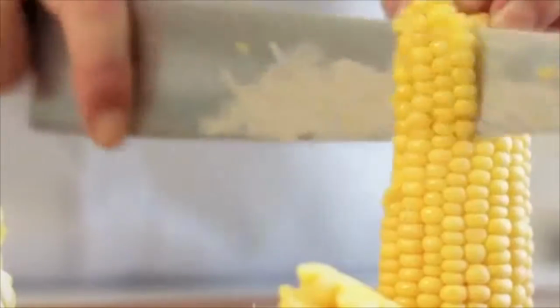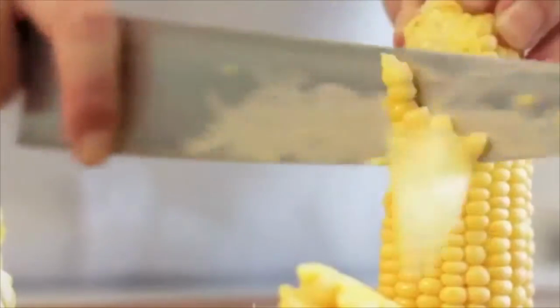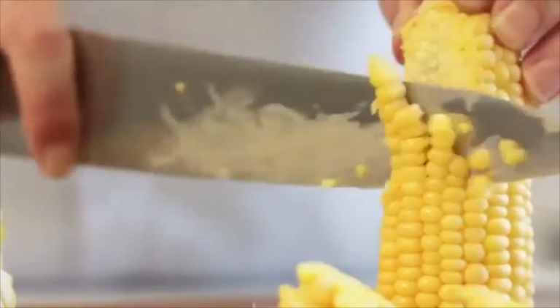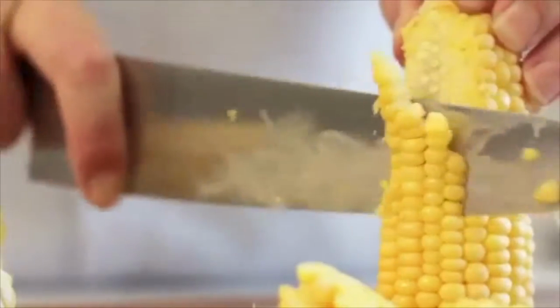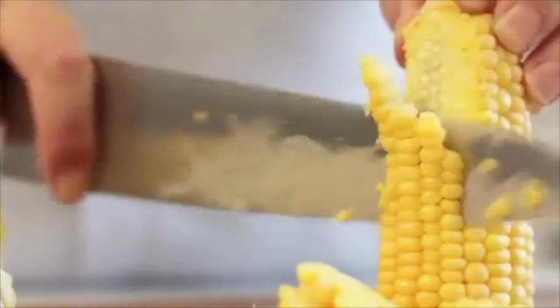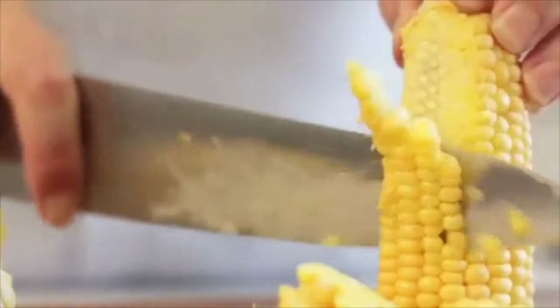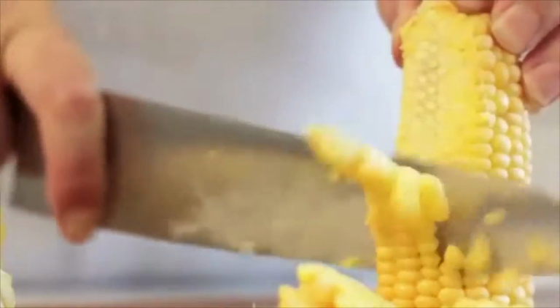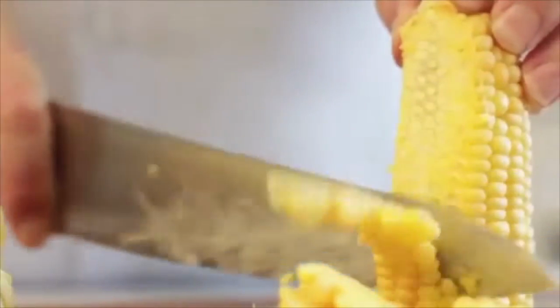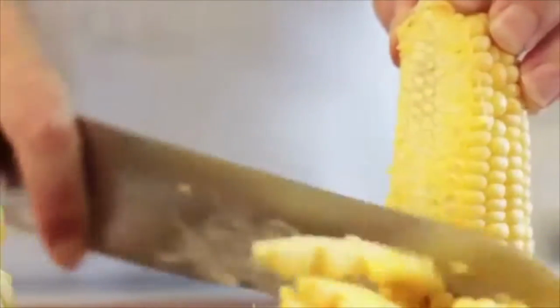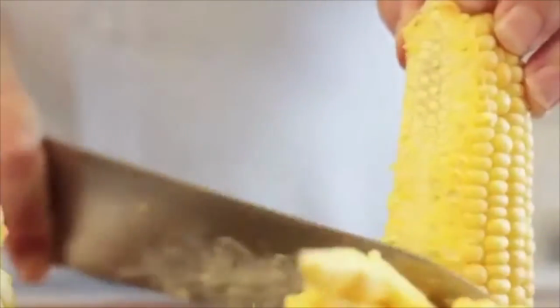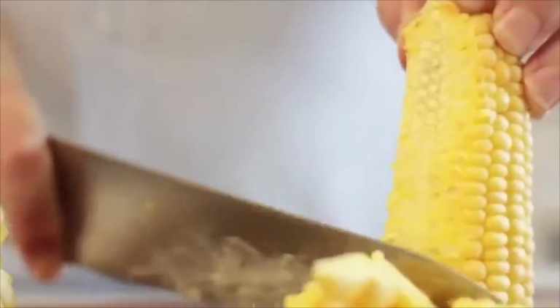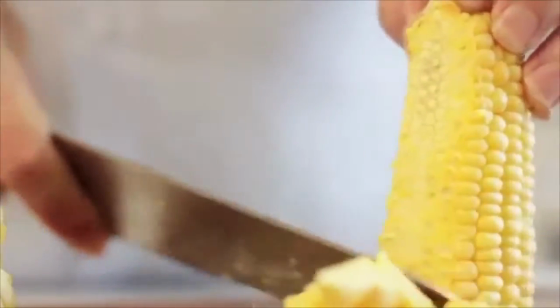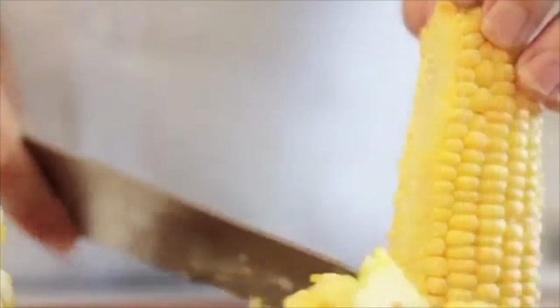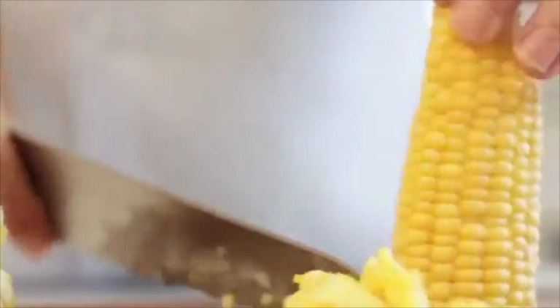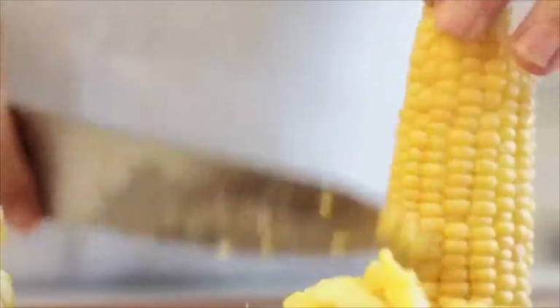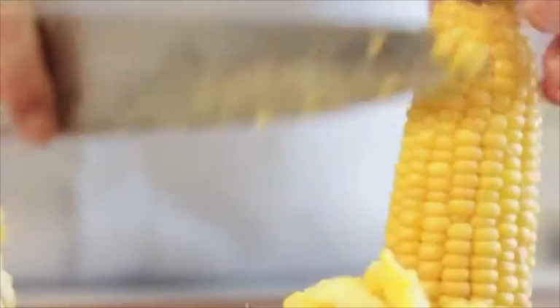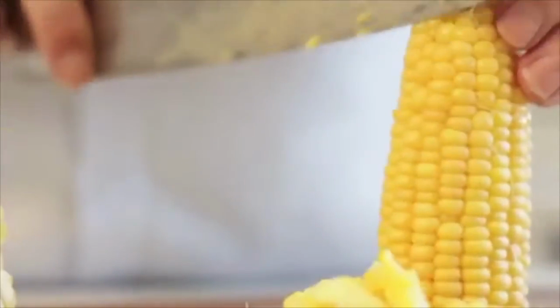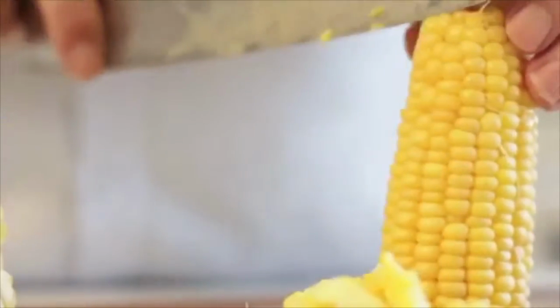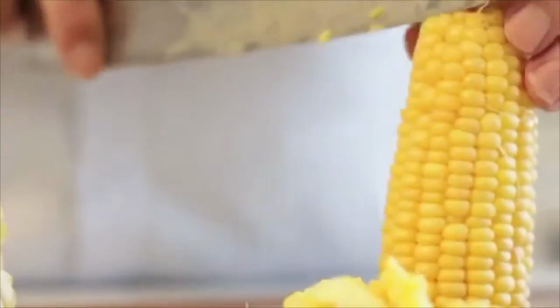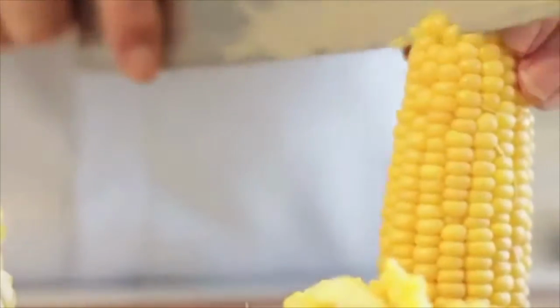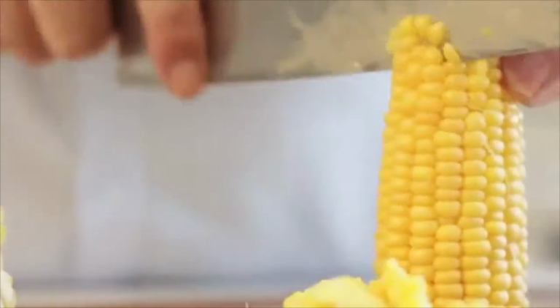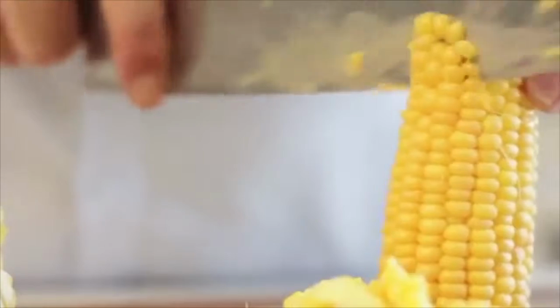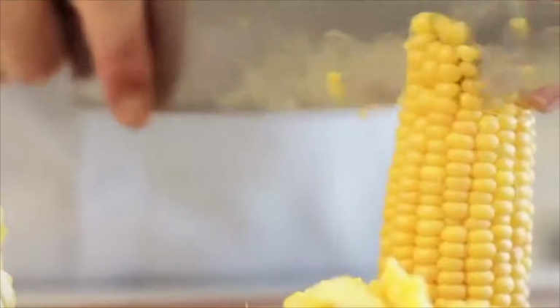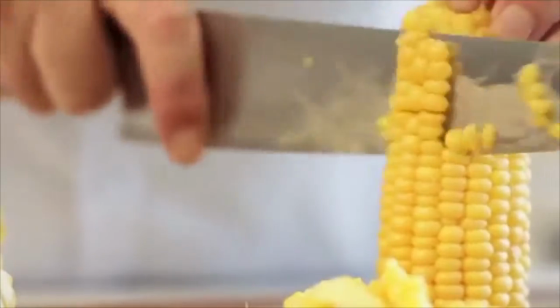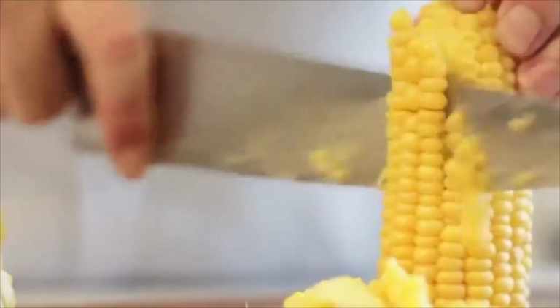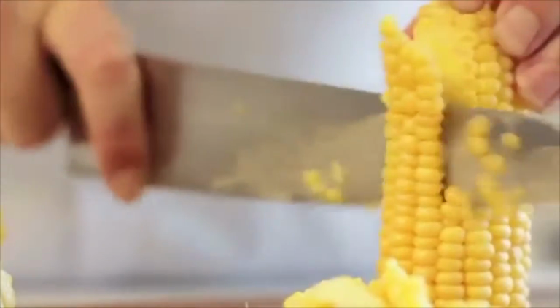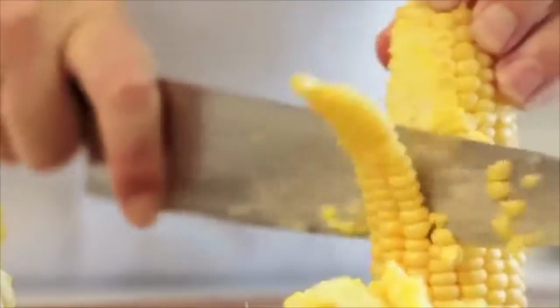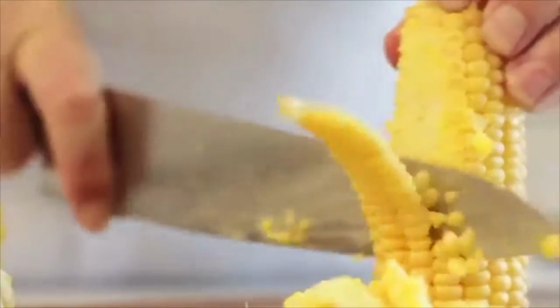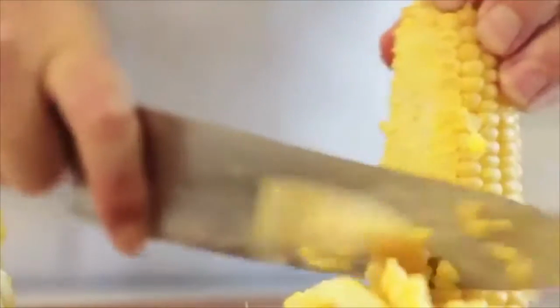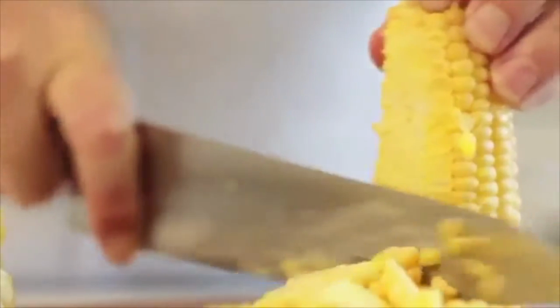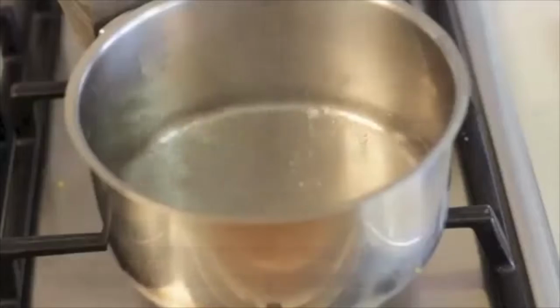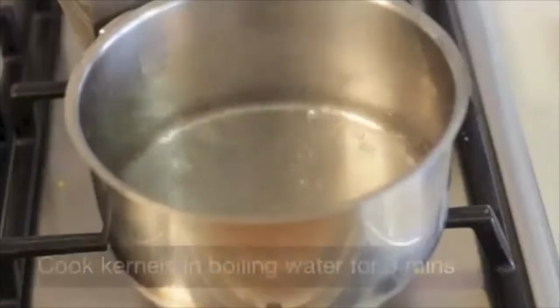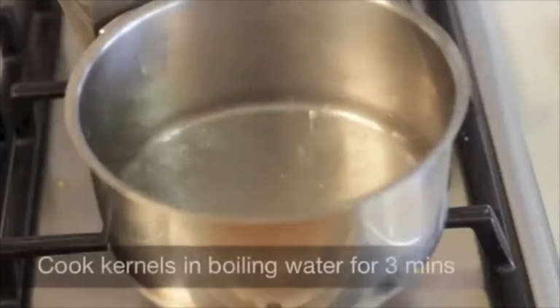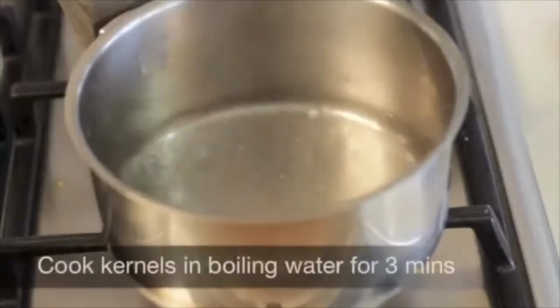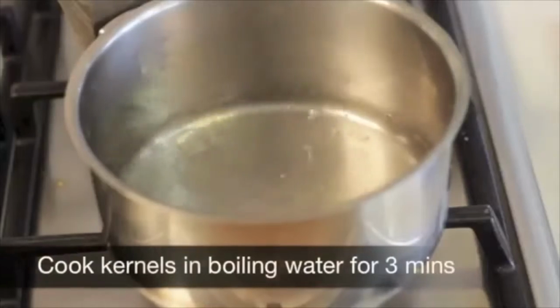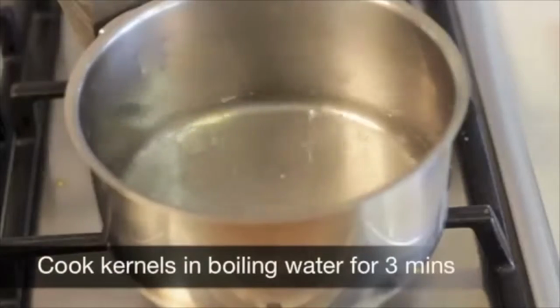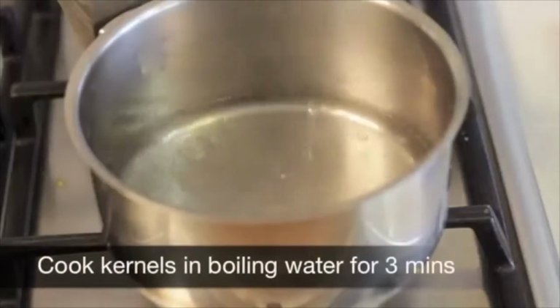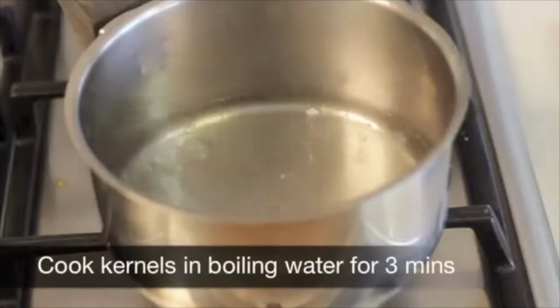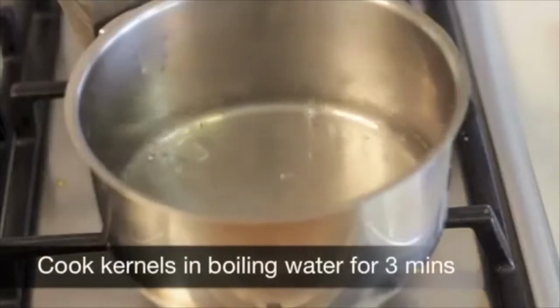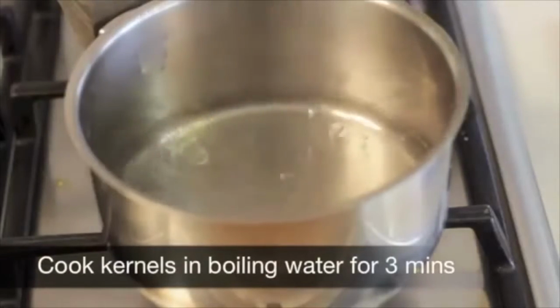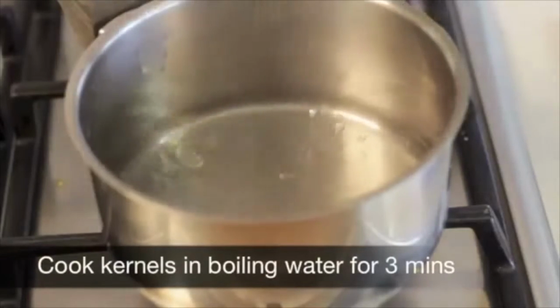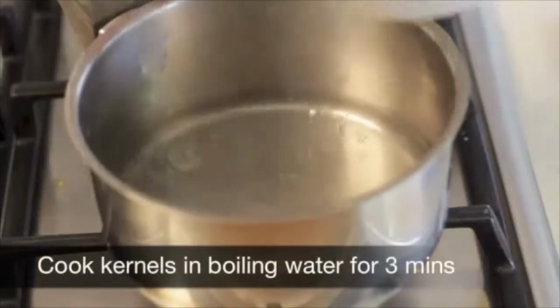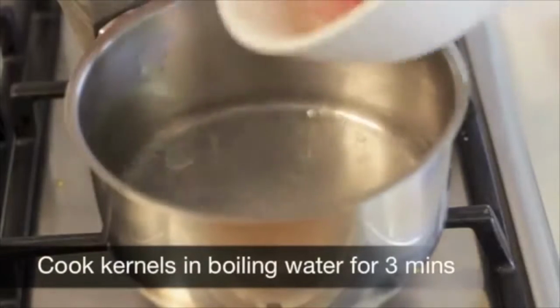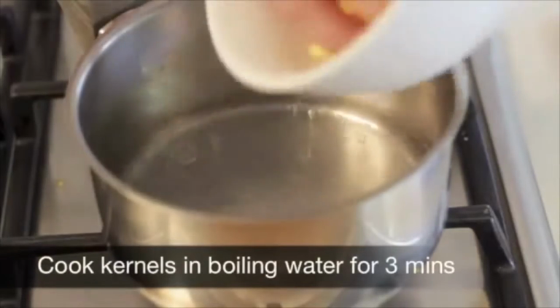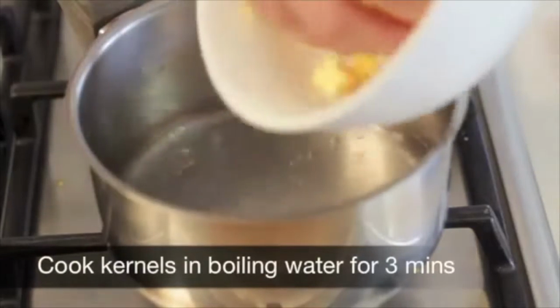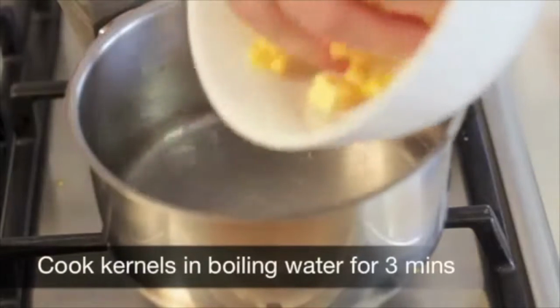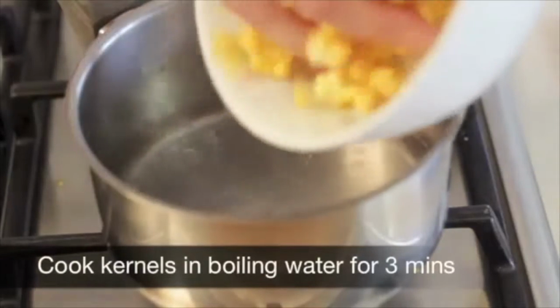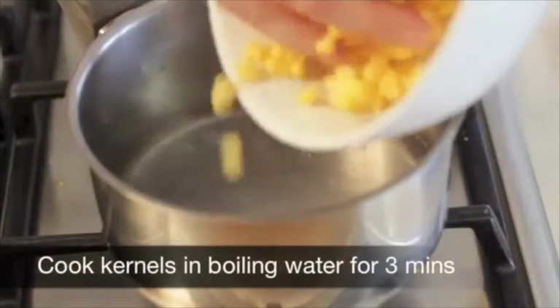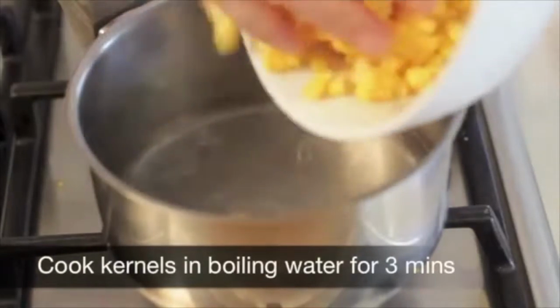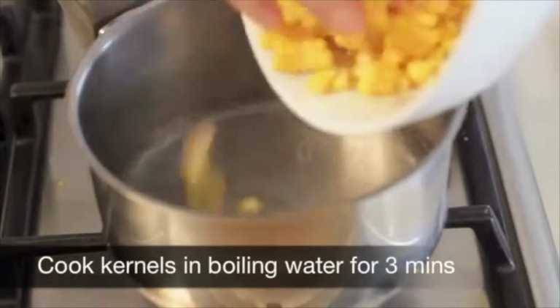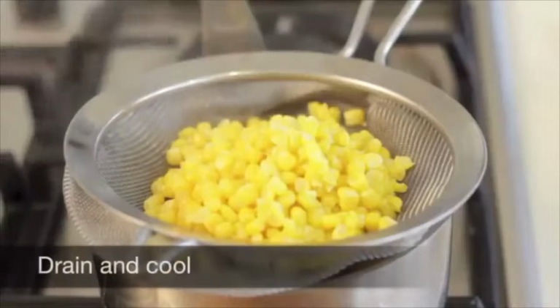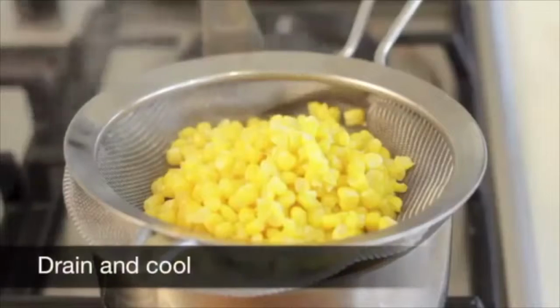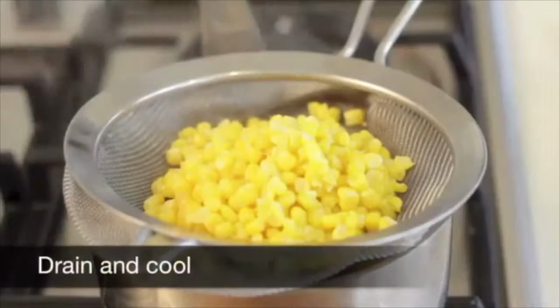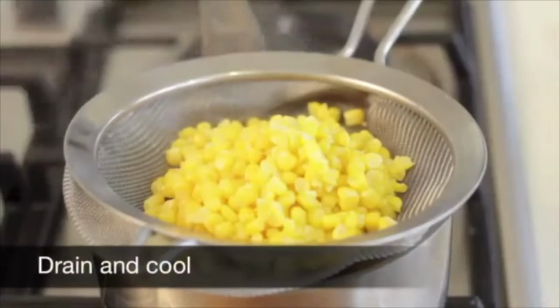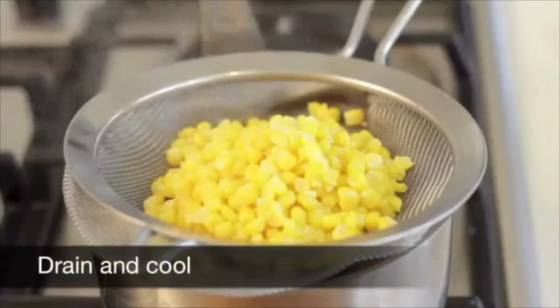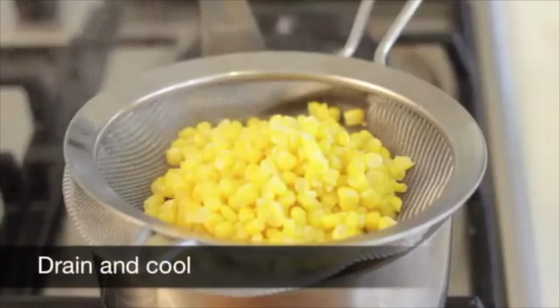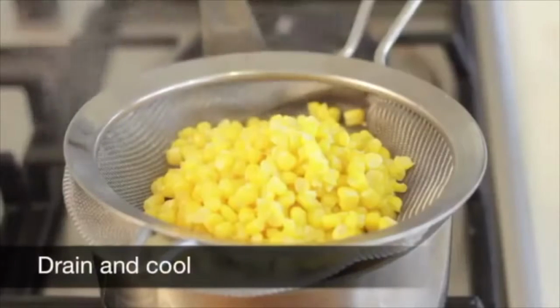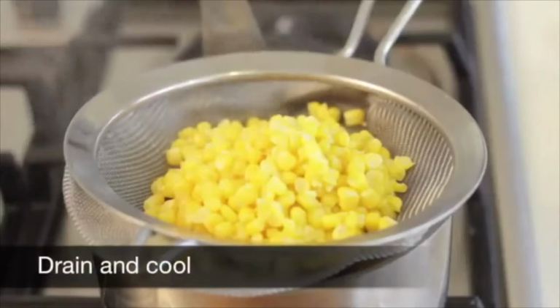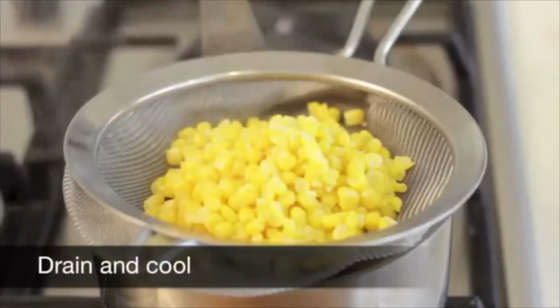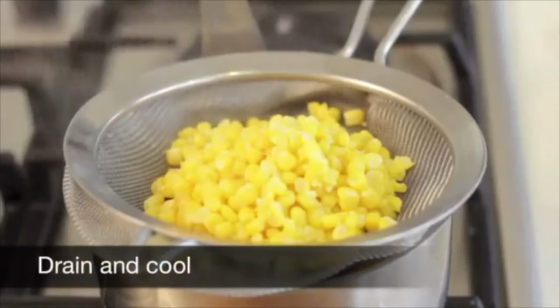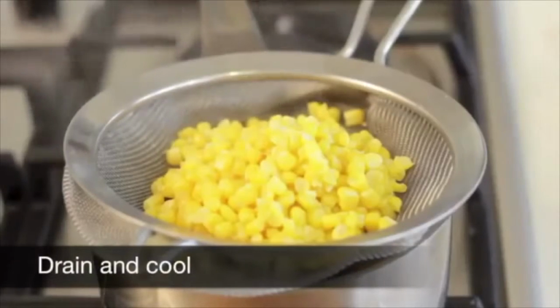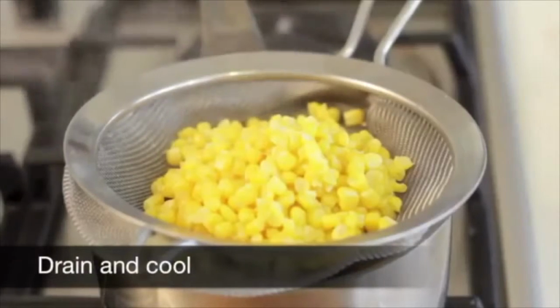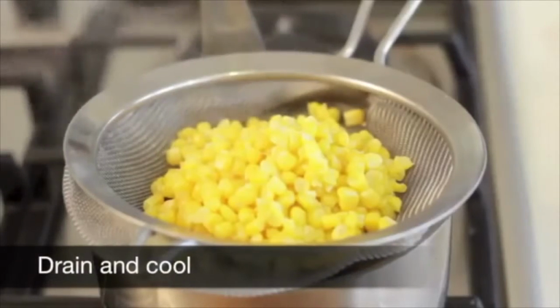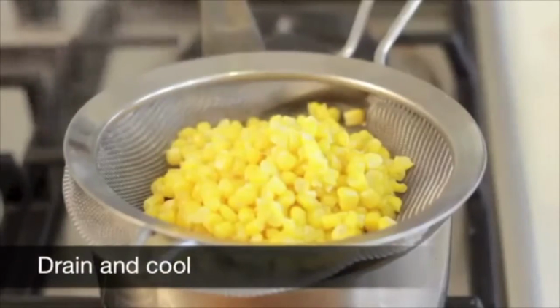Remove corn kernels from the cob. Cook the kernels in boiling water for three minutes. Drain and cool.